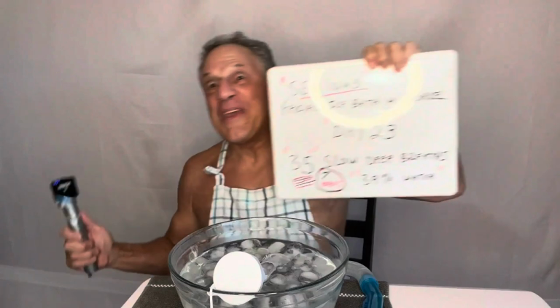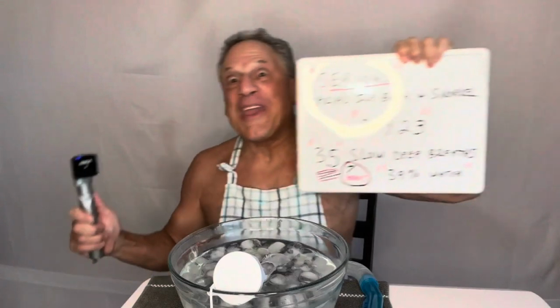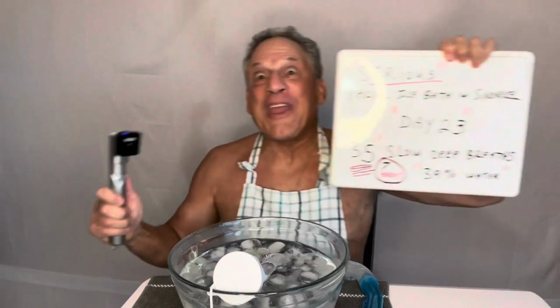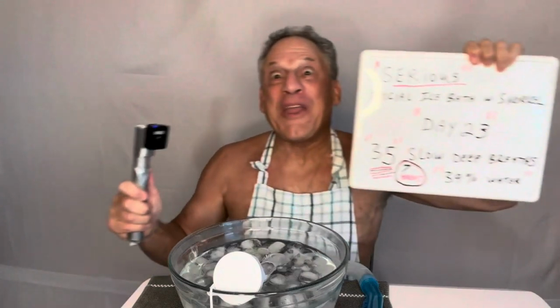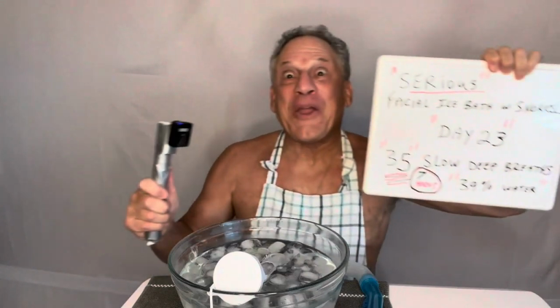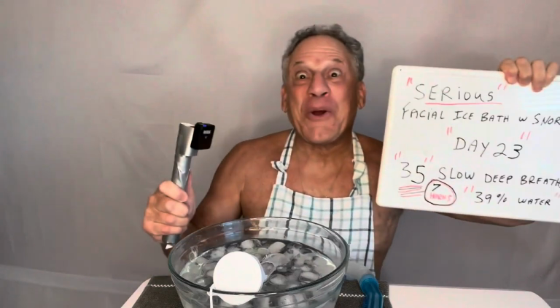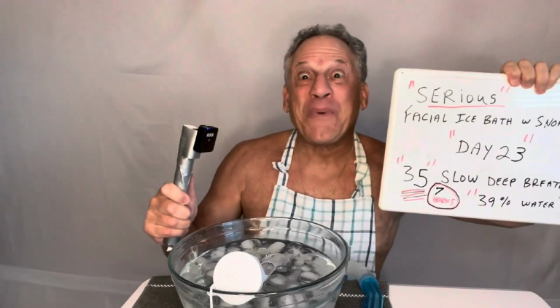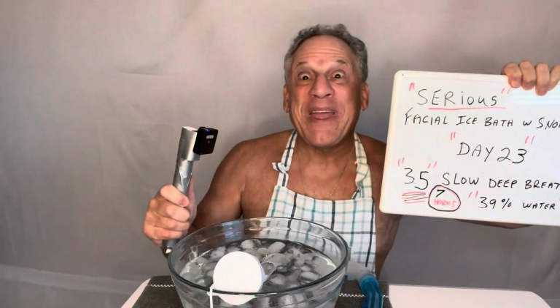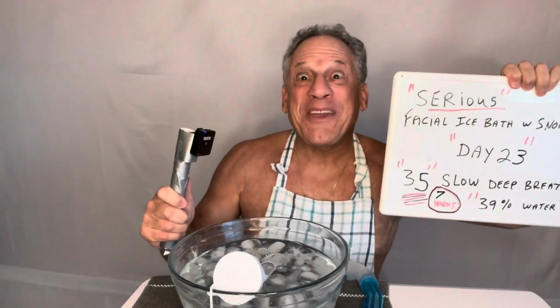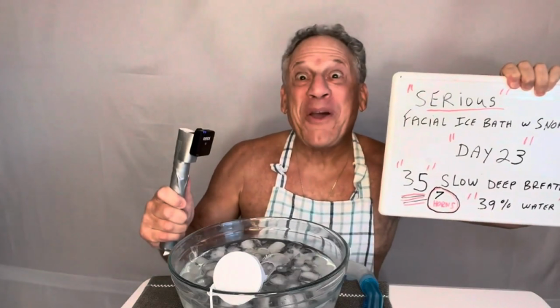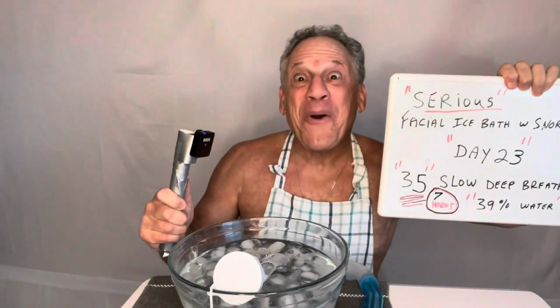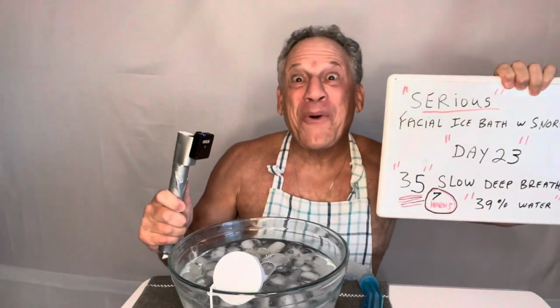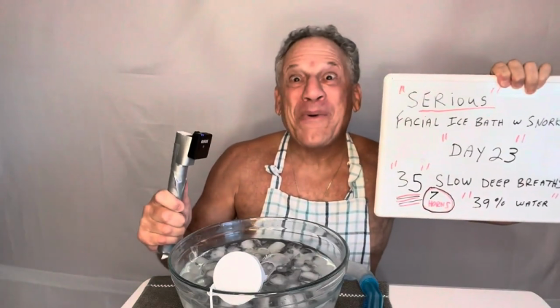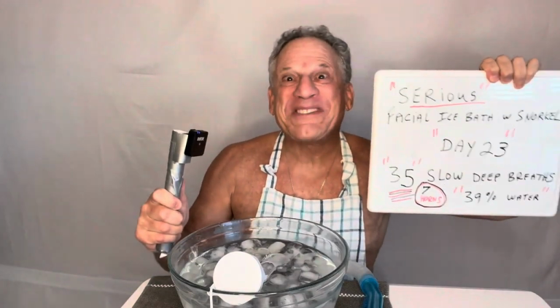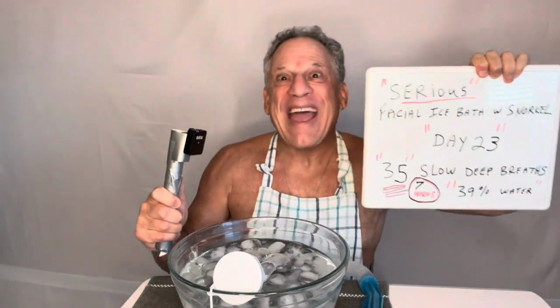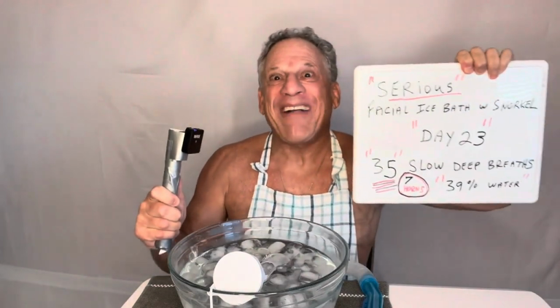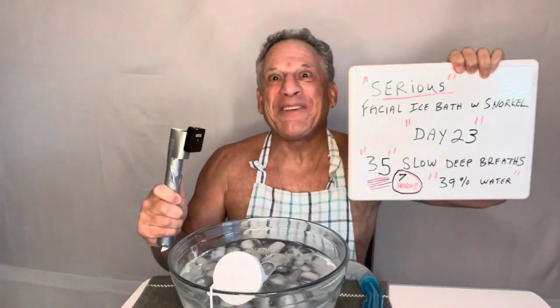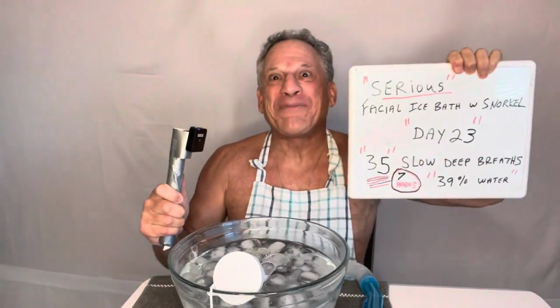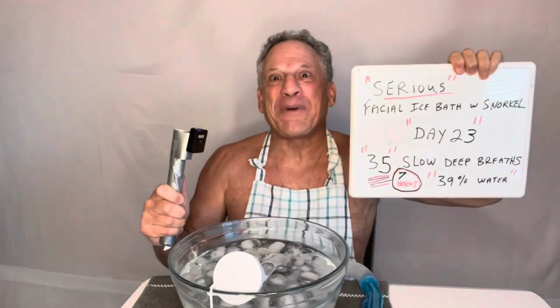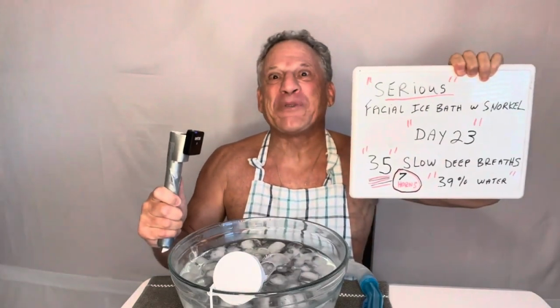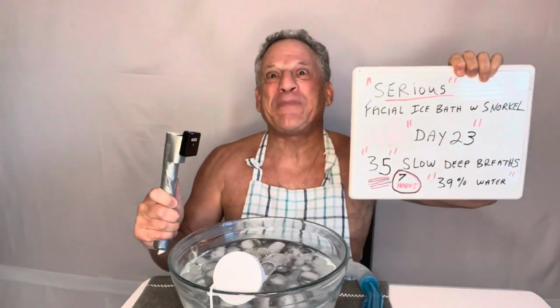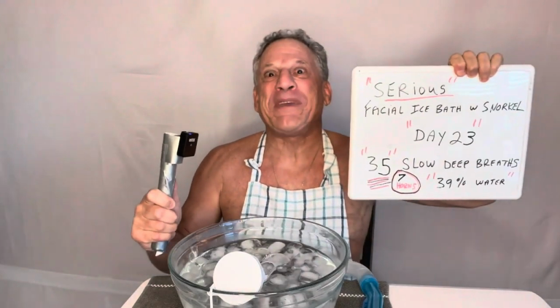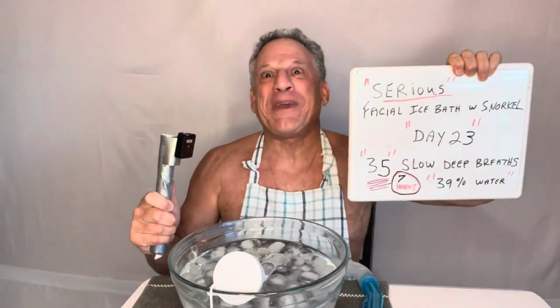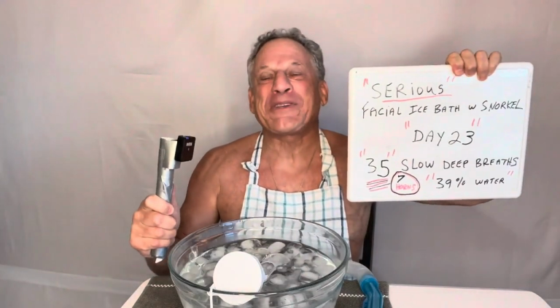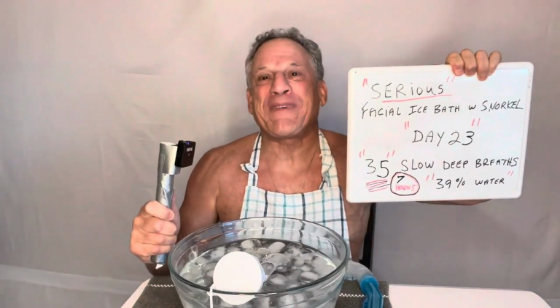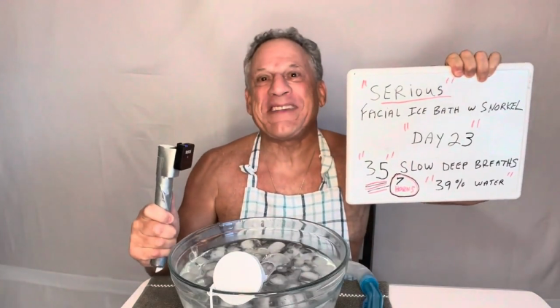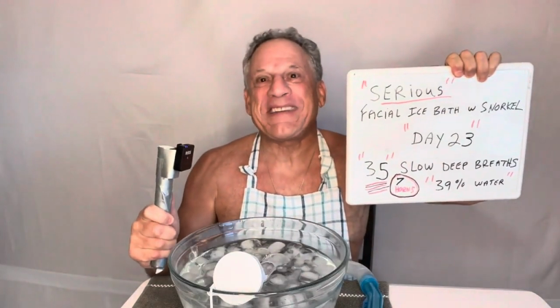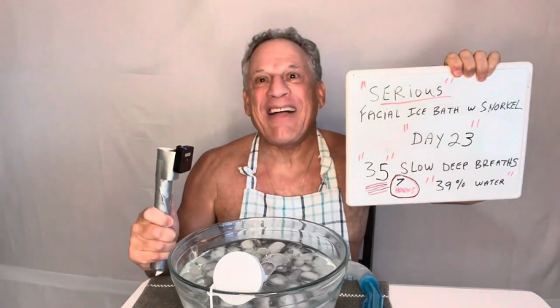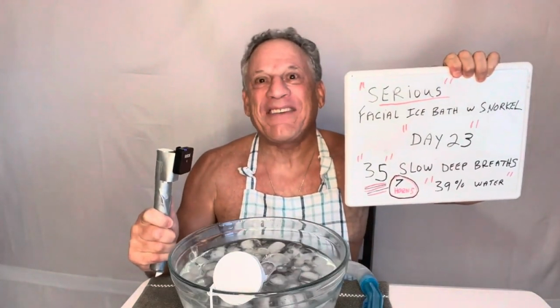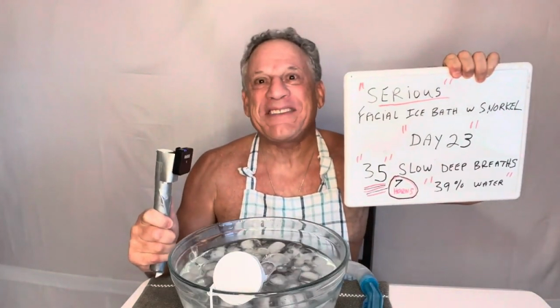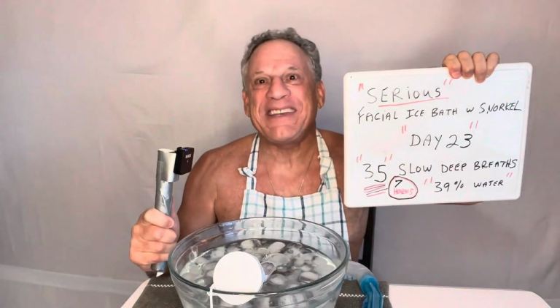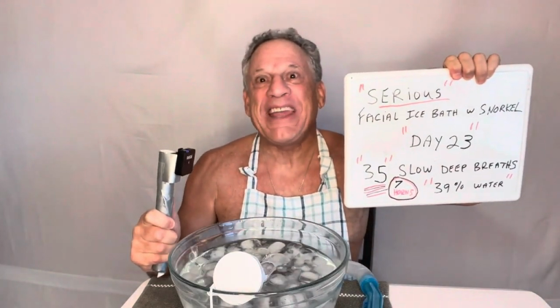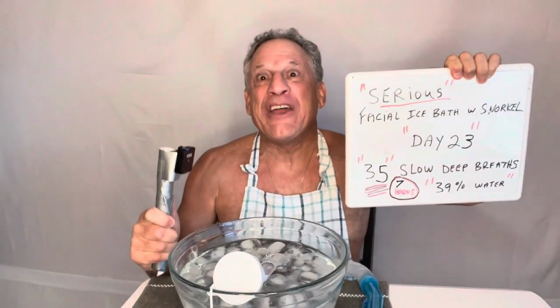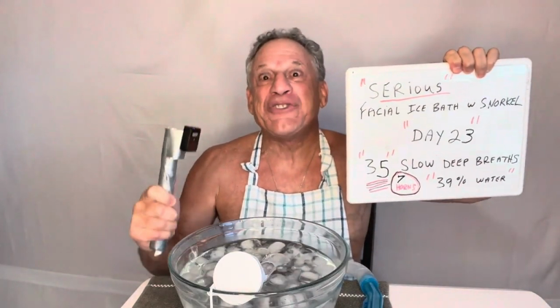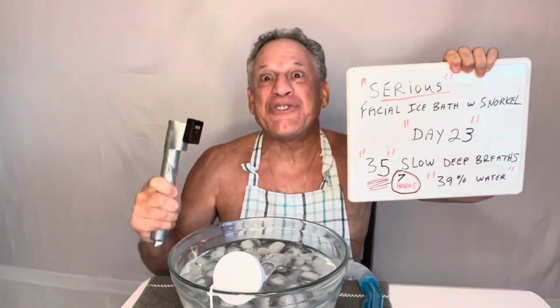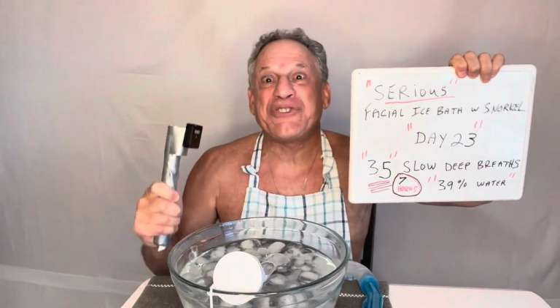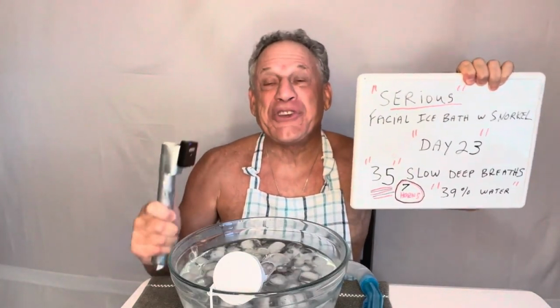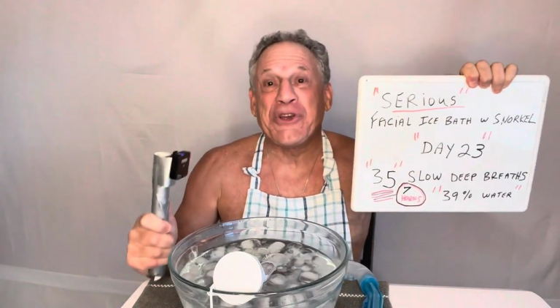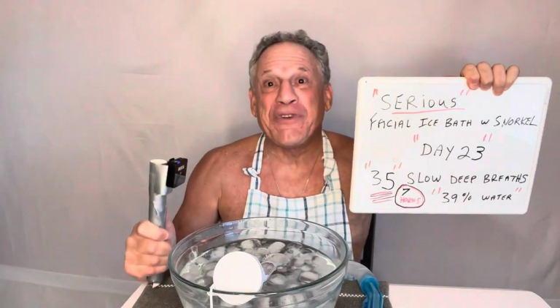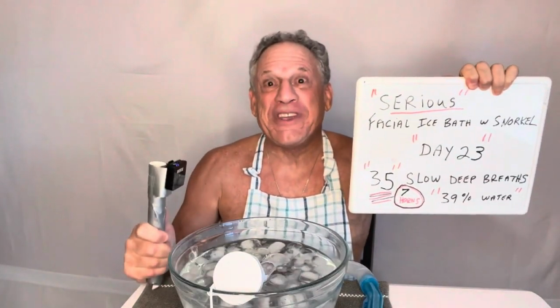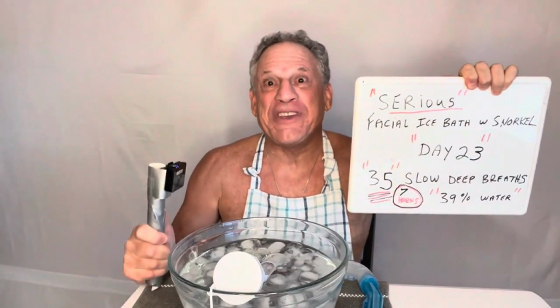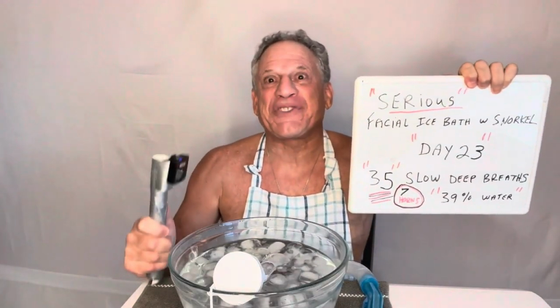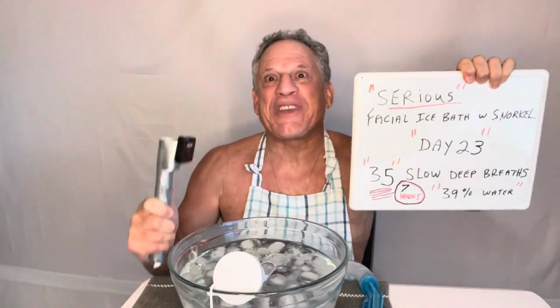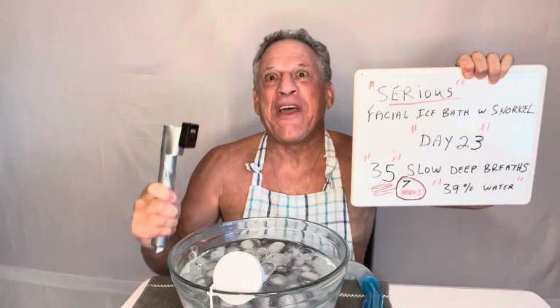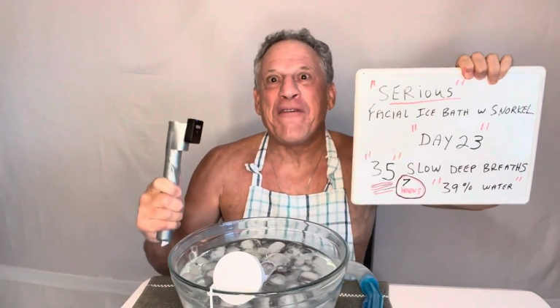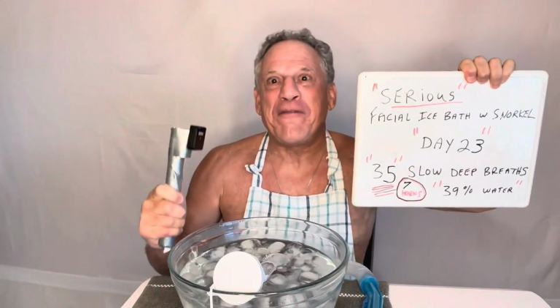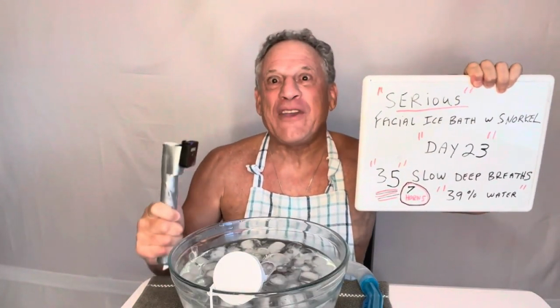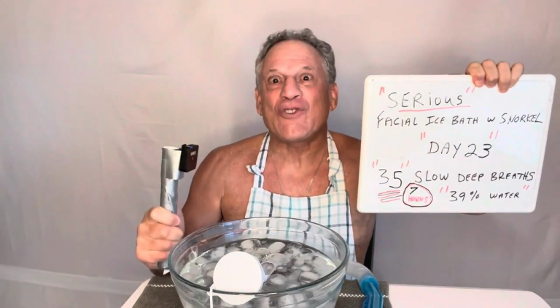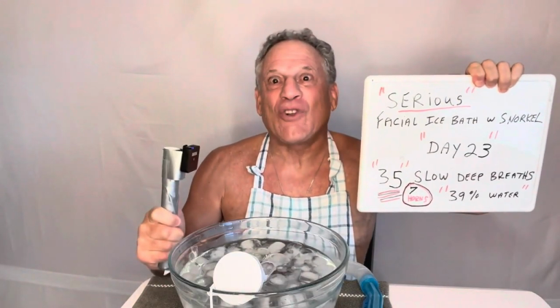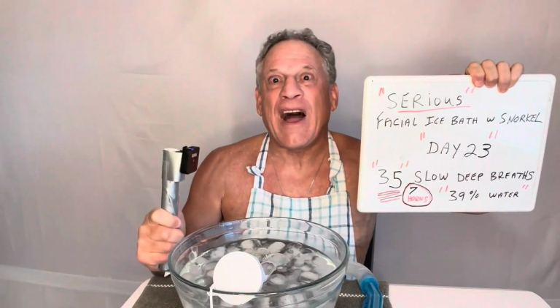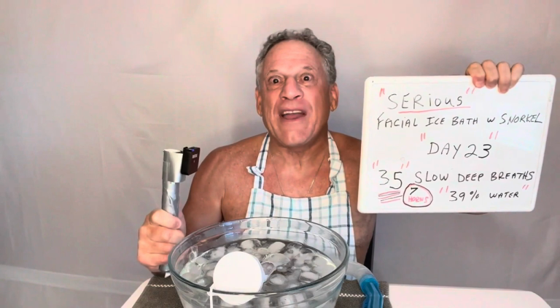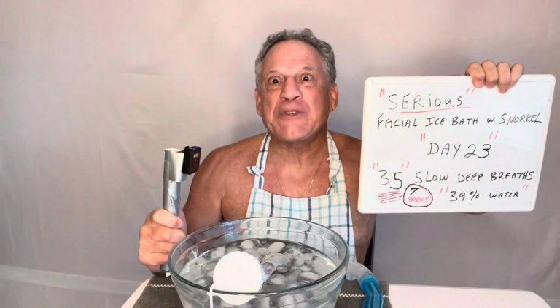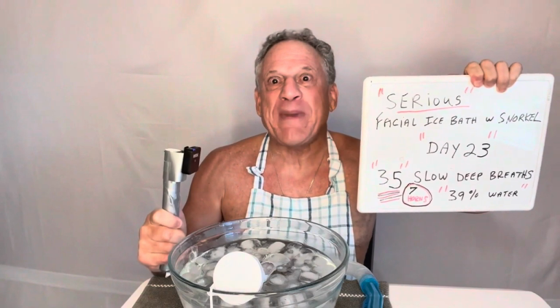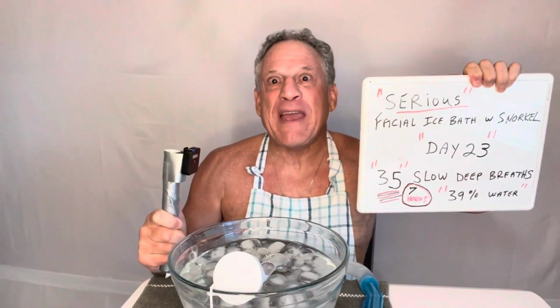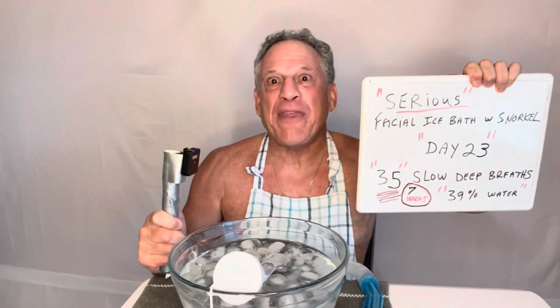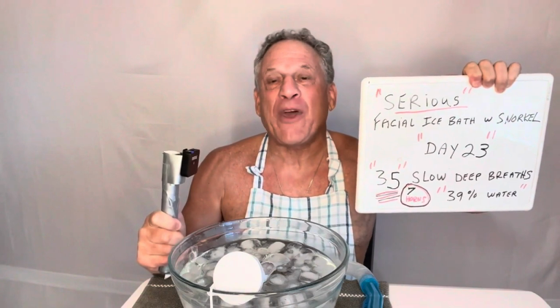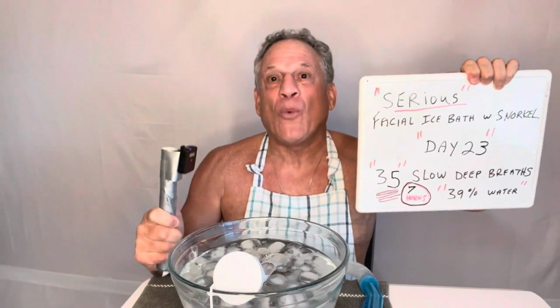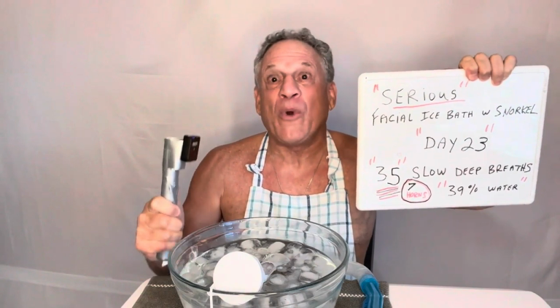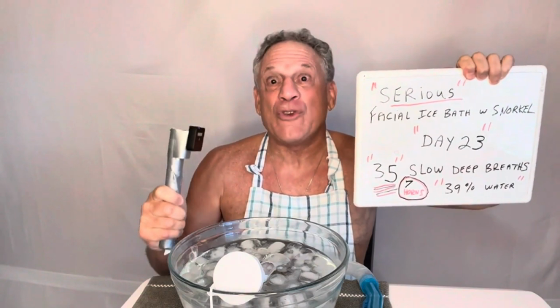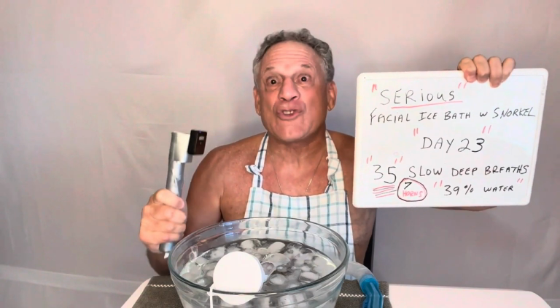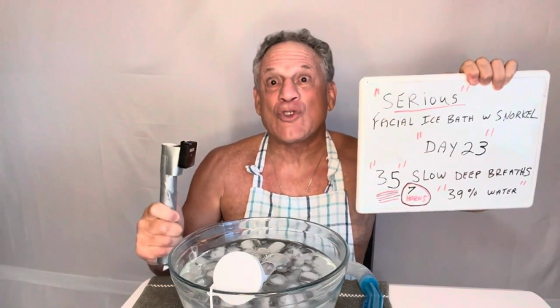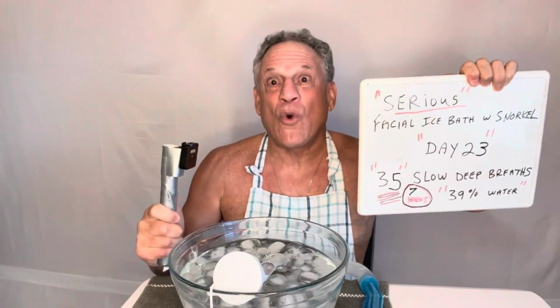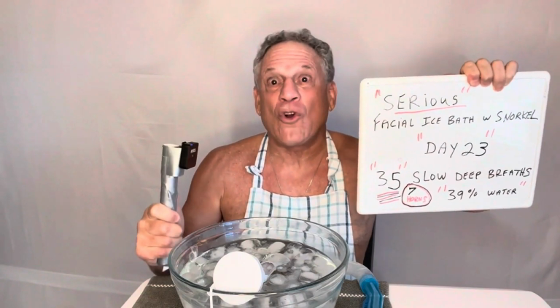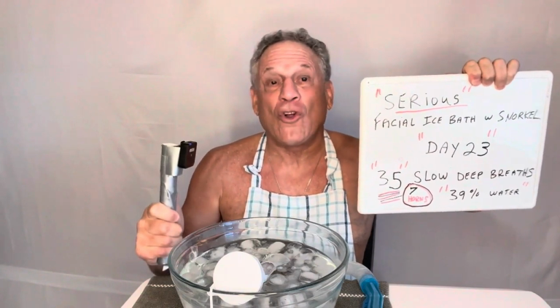Here we go! It's Alan from SpinX Vitality. Serious facial ice bath with a snorkel.